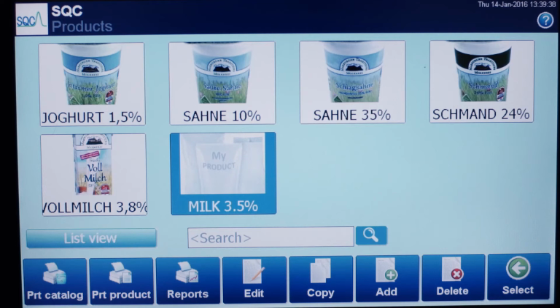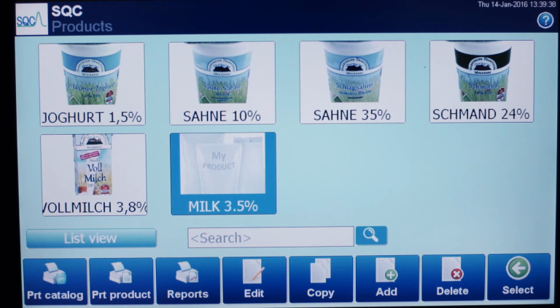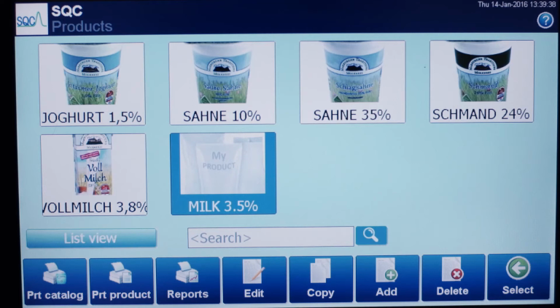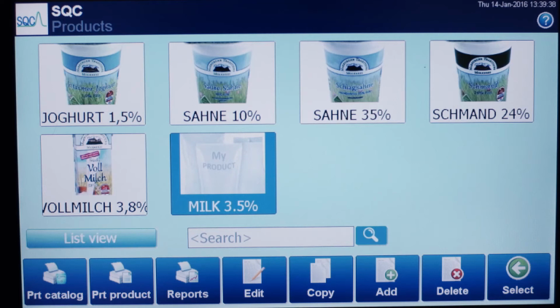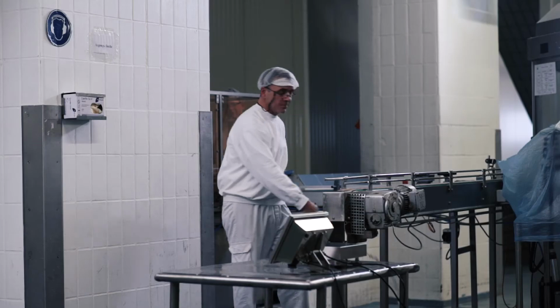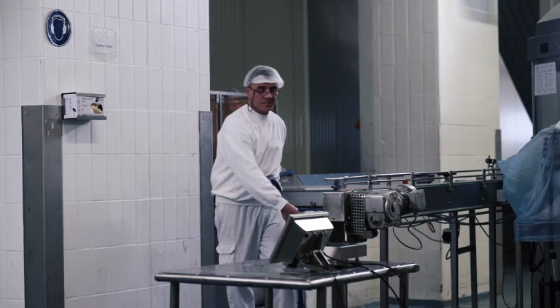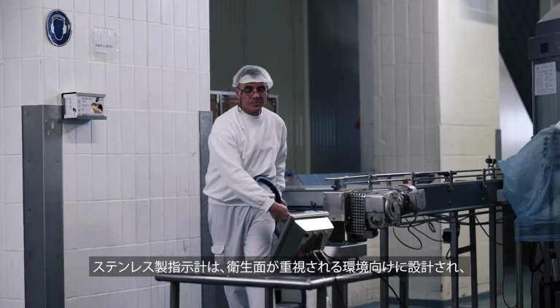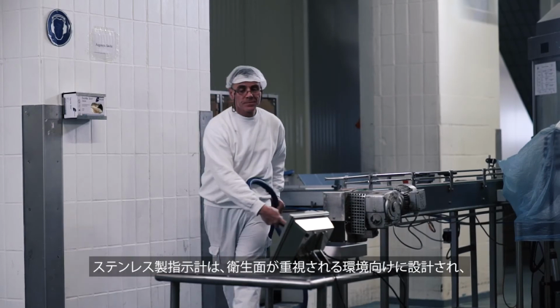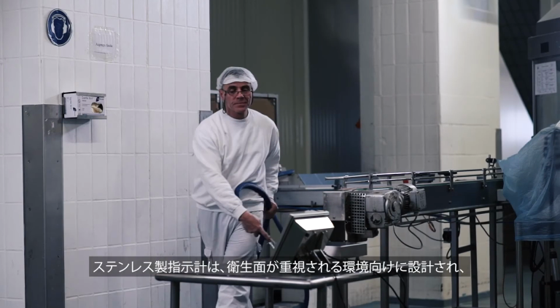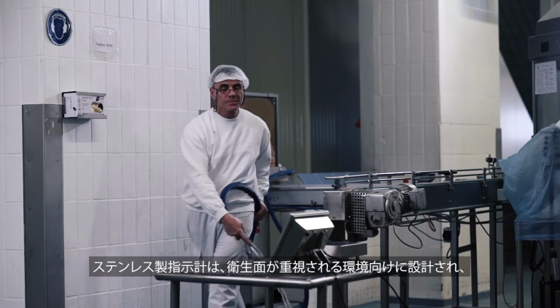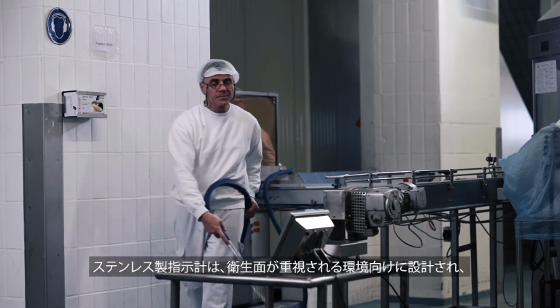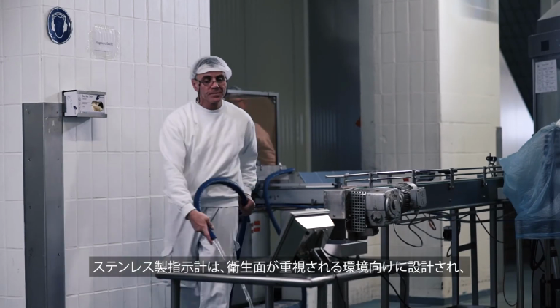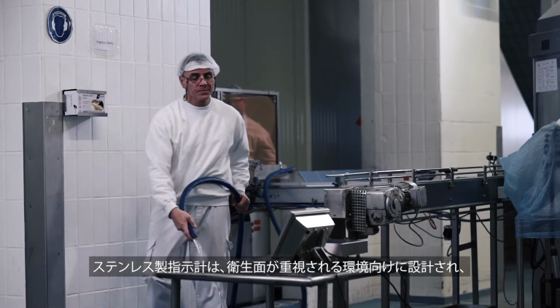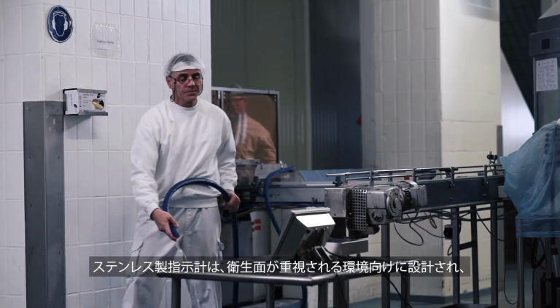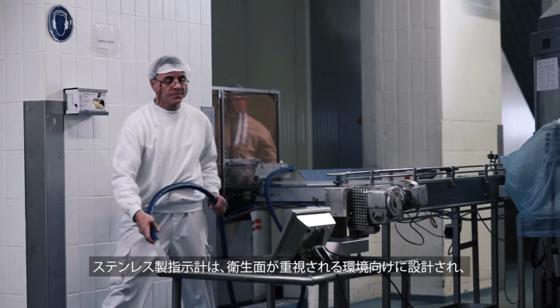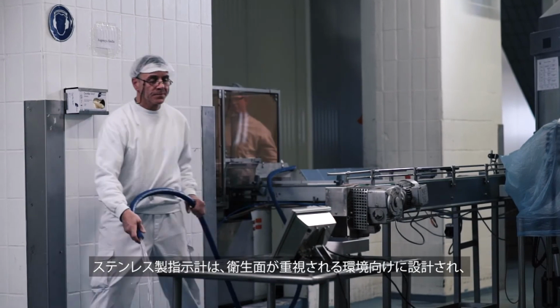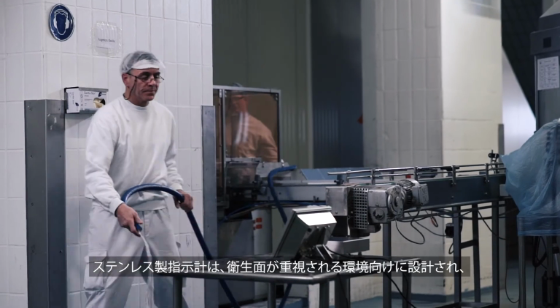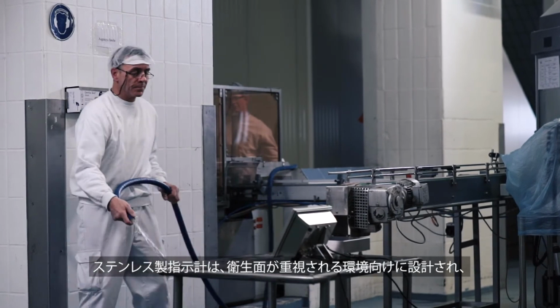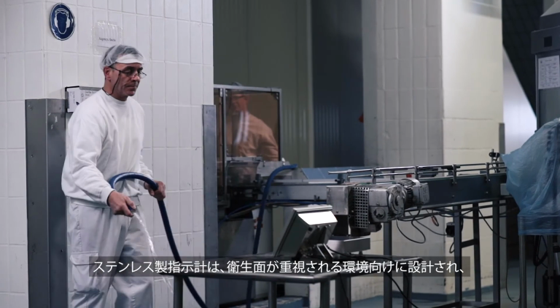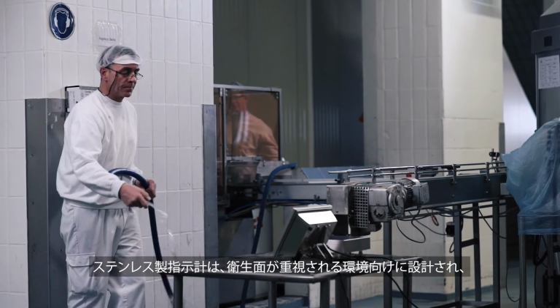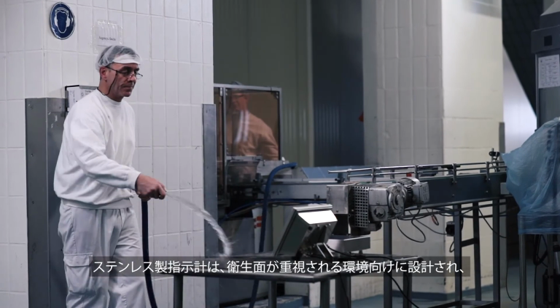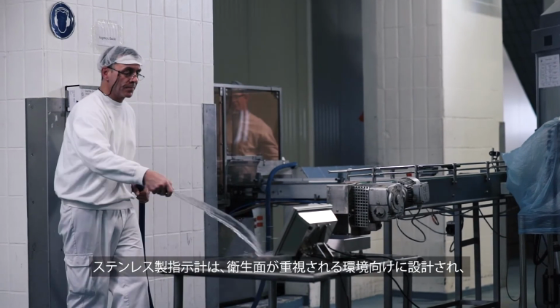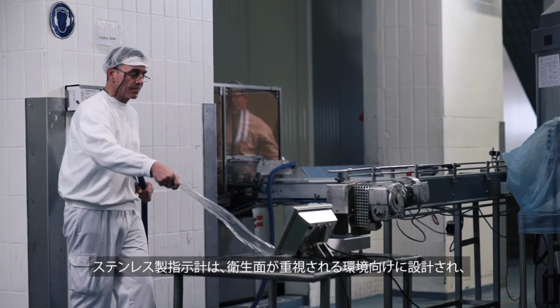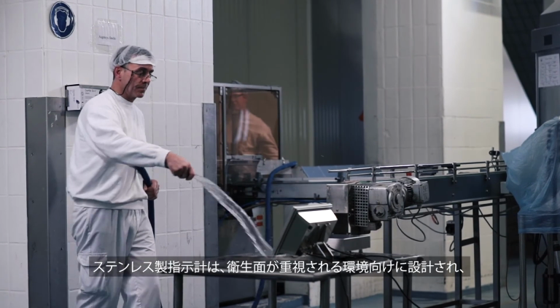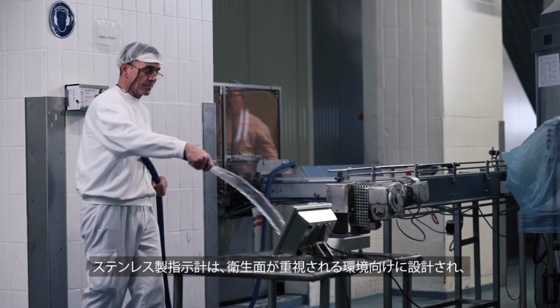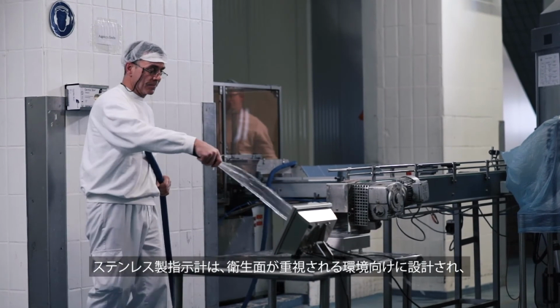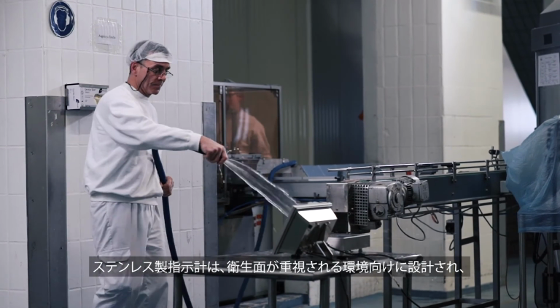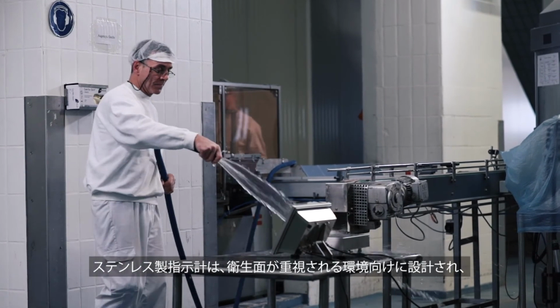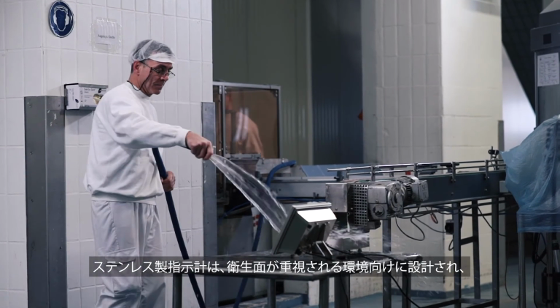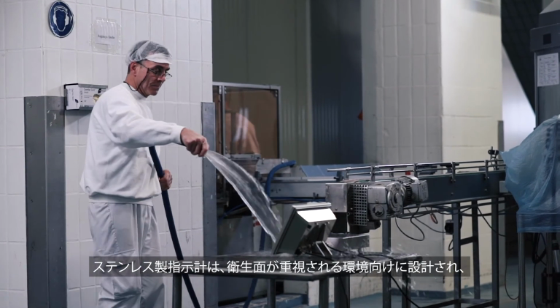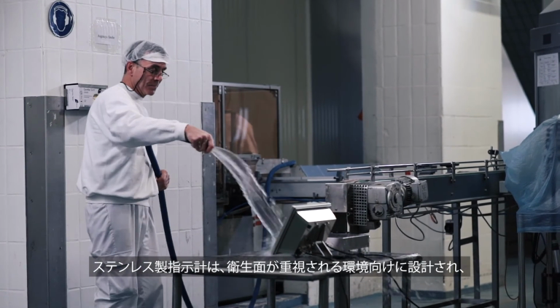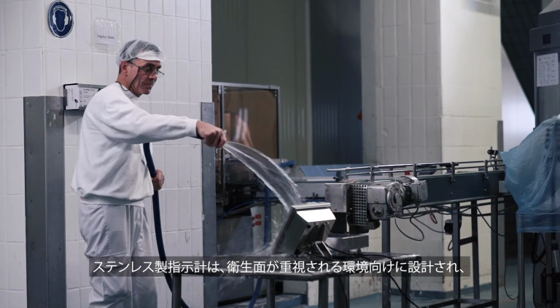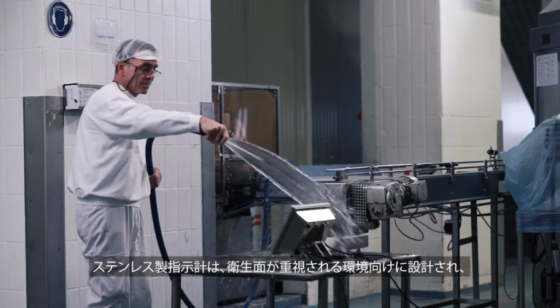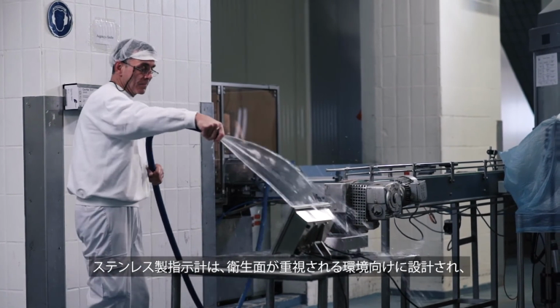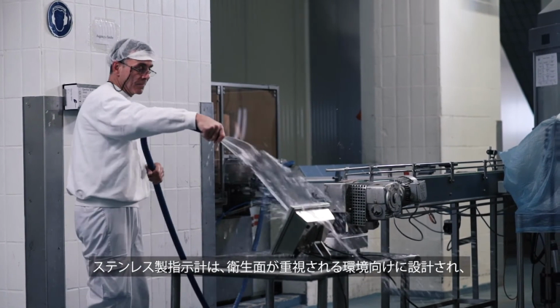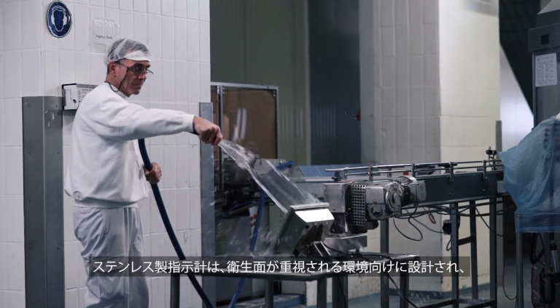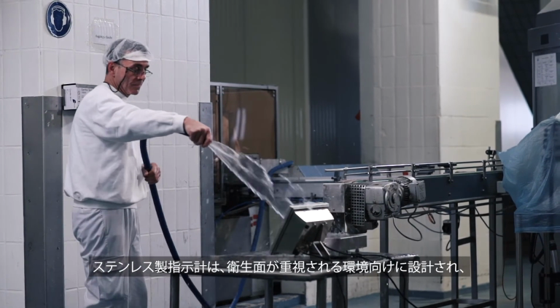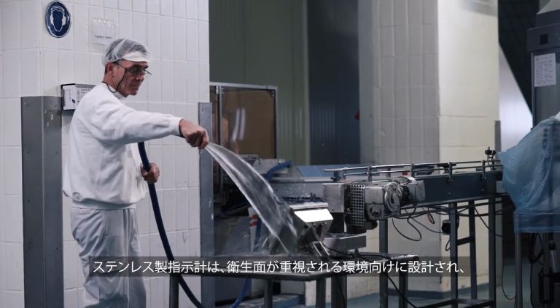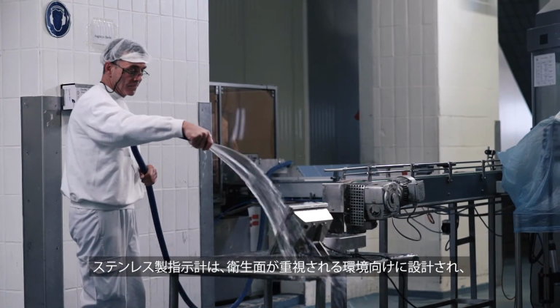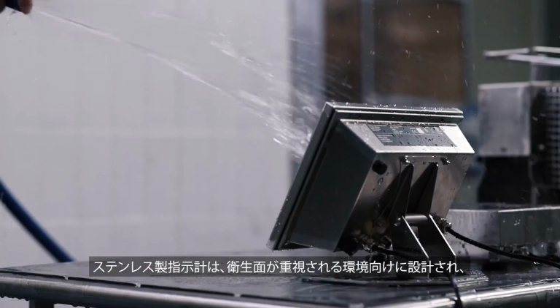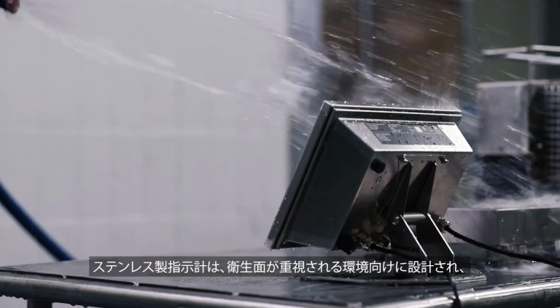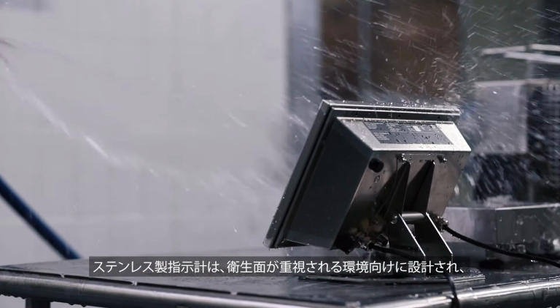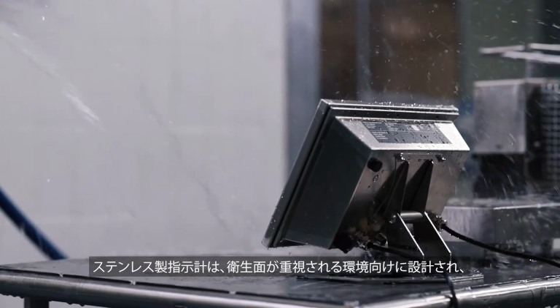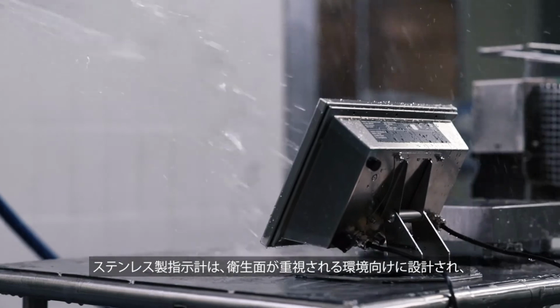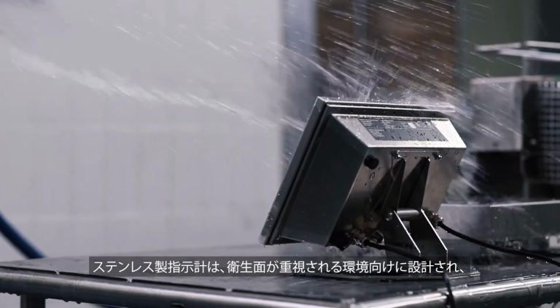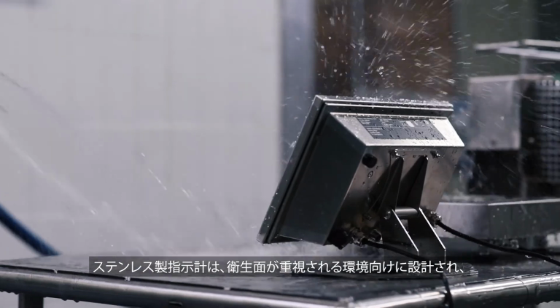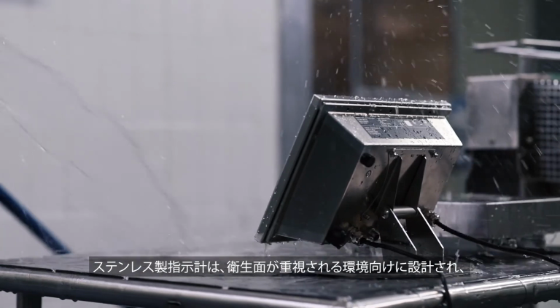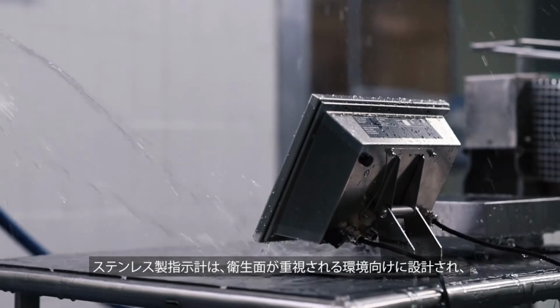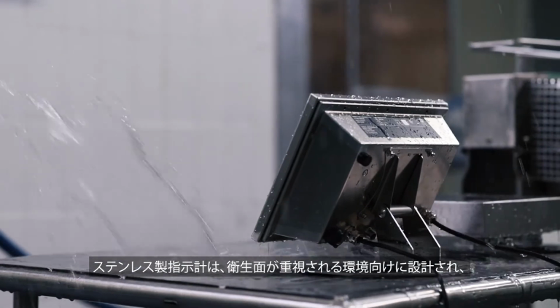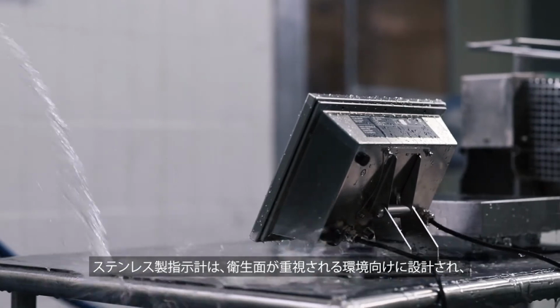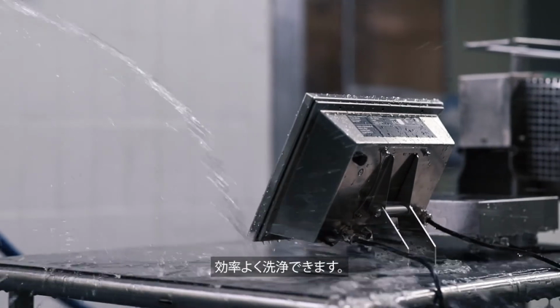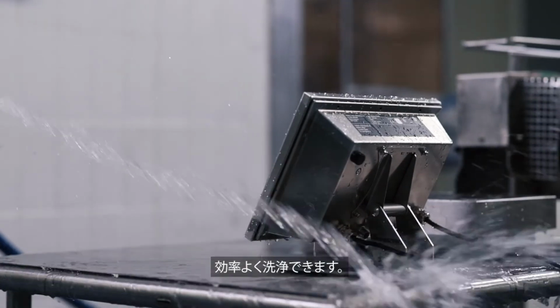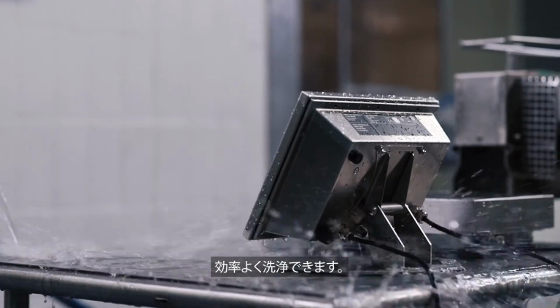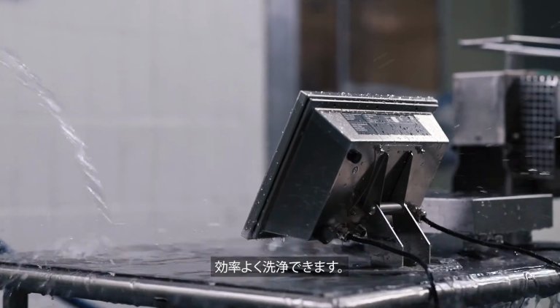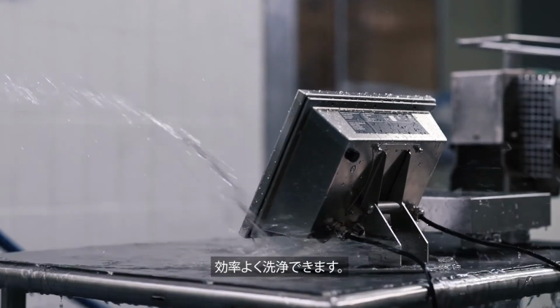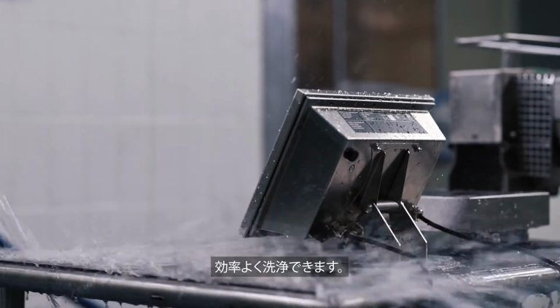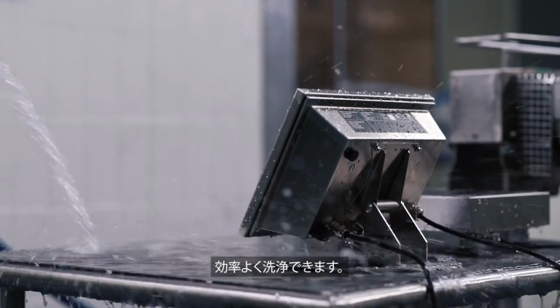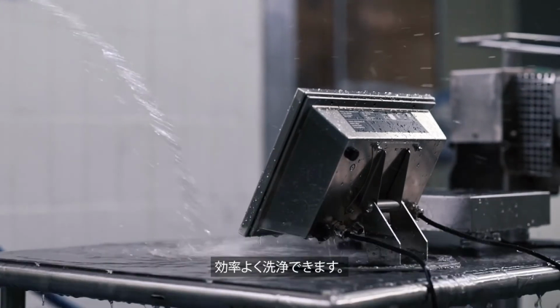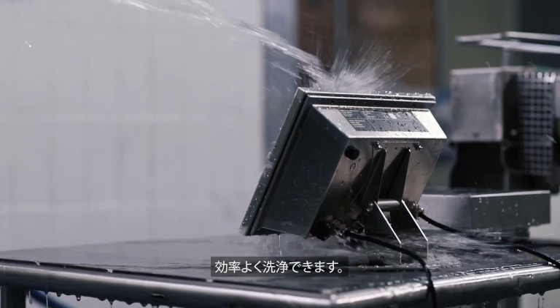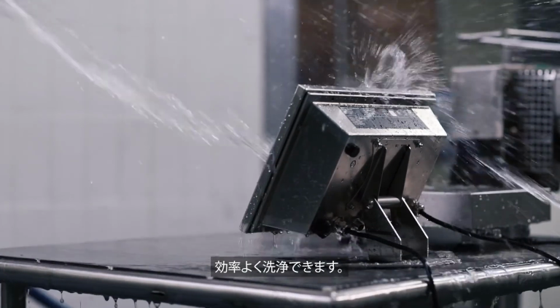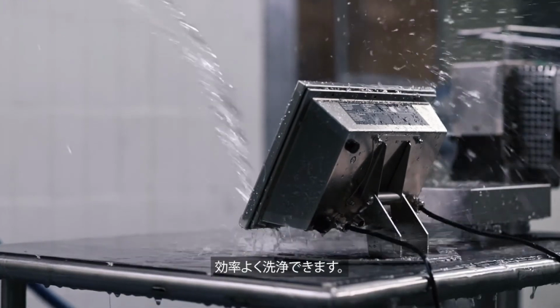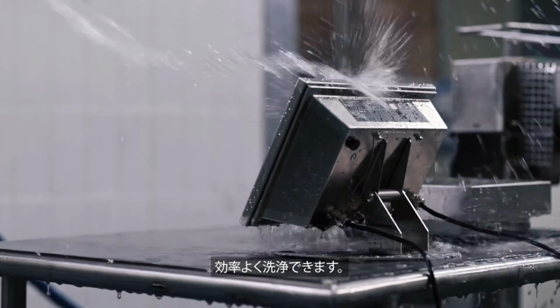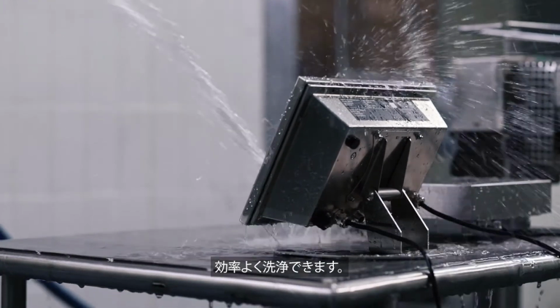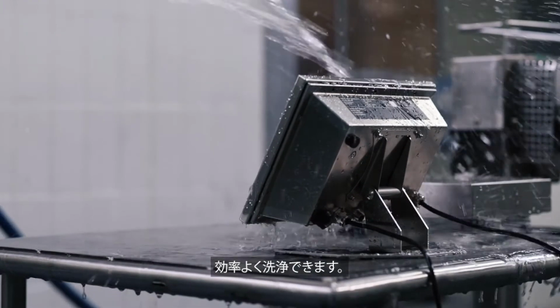The full stainless steel terminal is designed for hygienically sensitive environments and can efficiently be washed down.